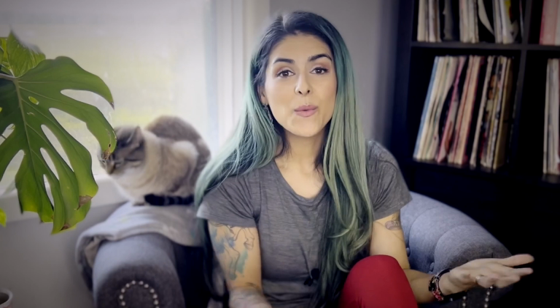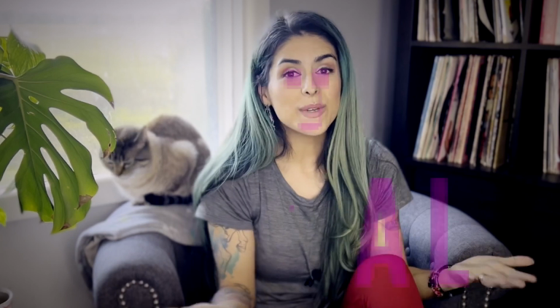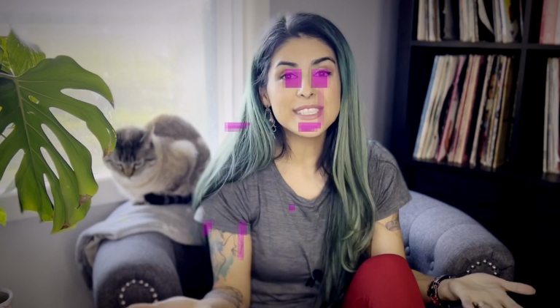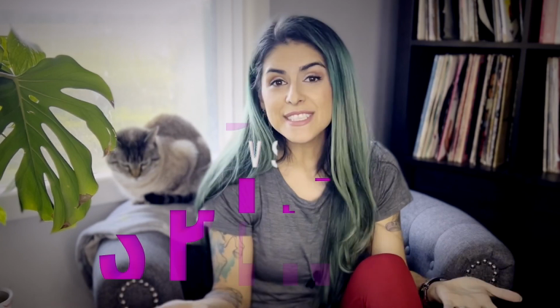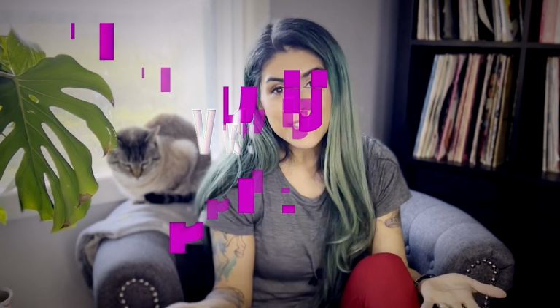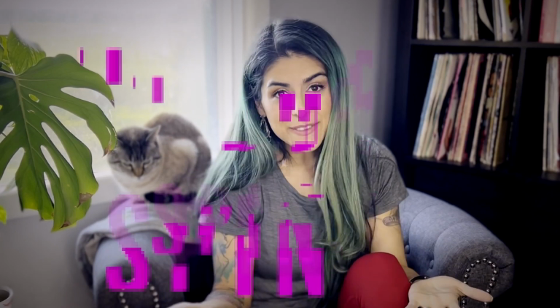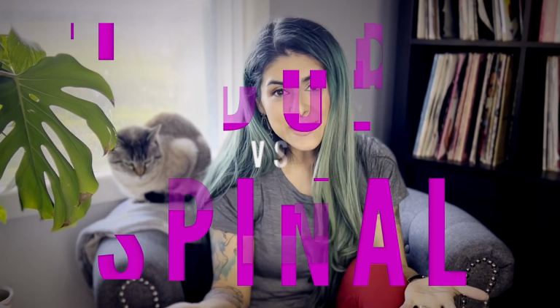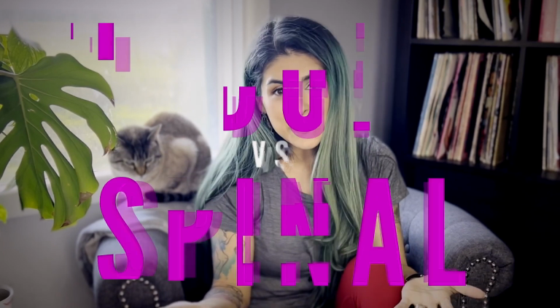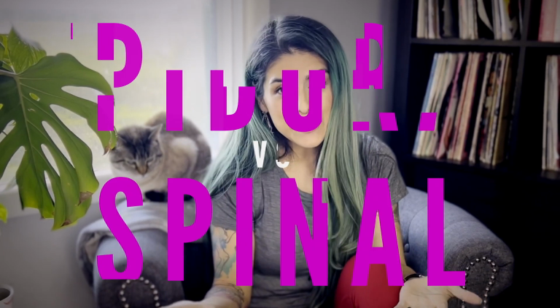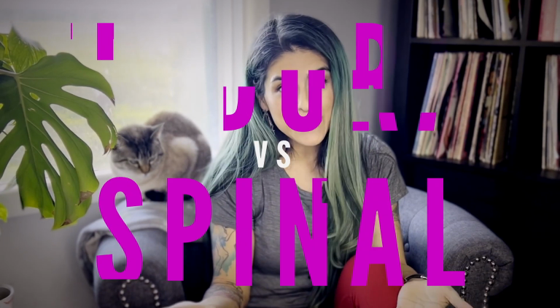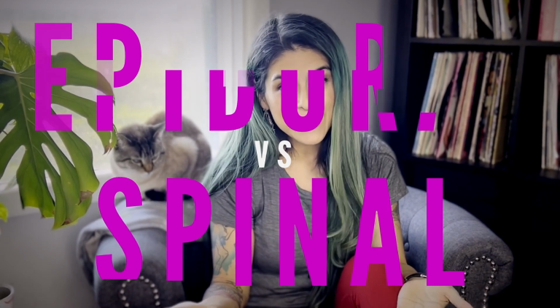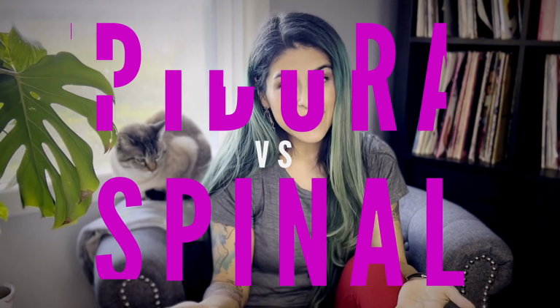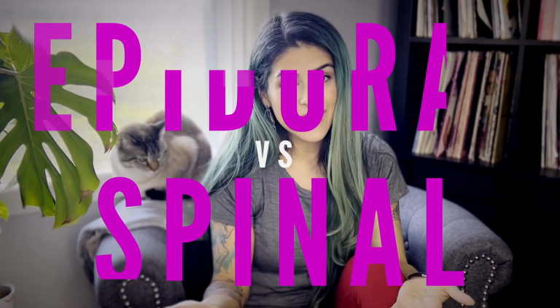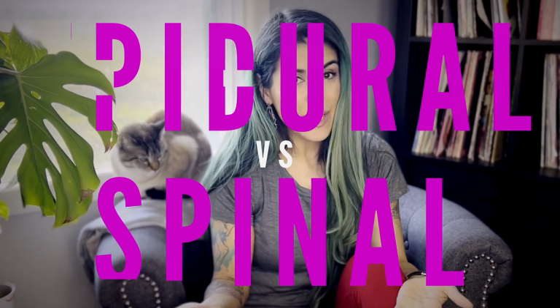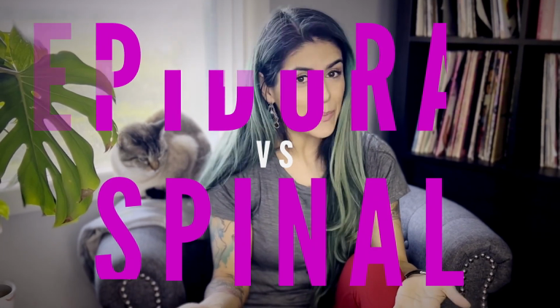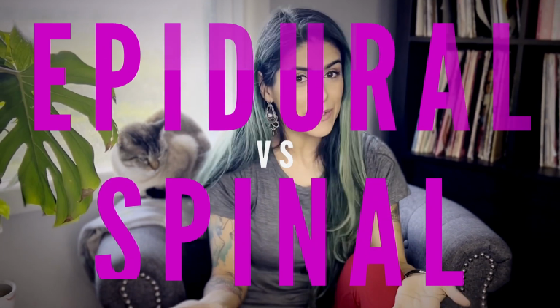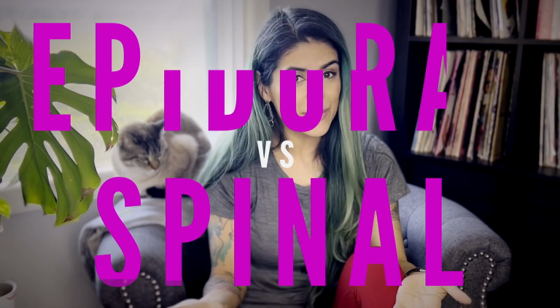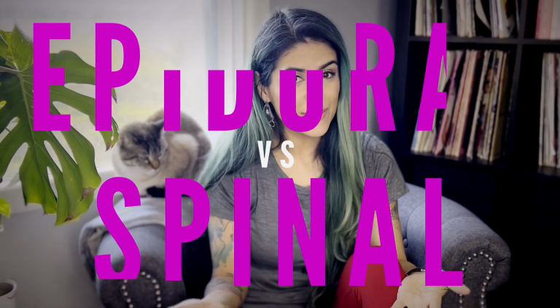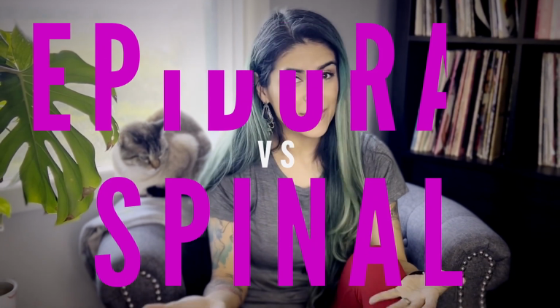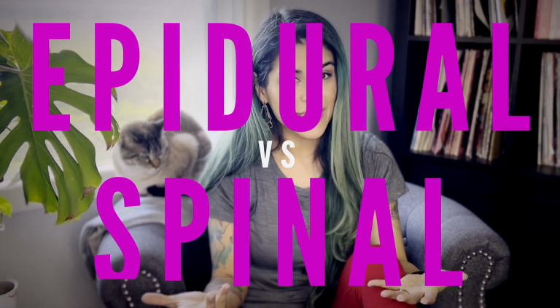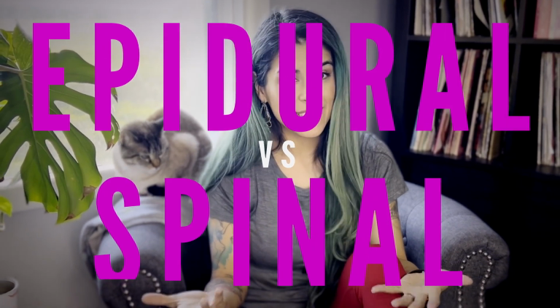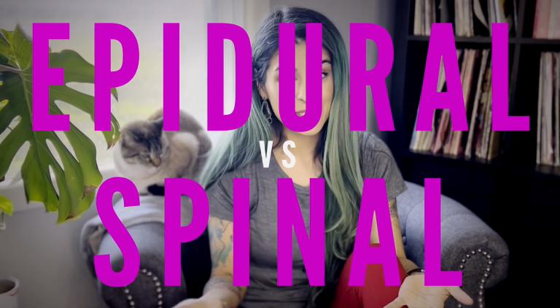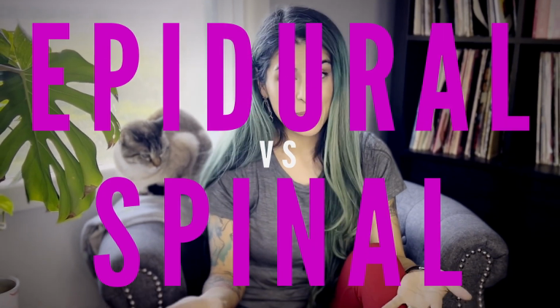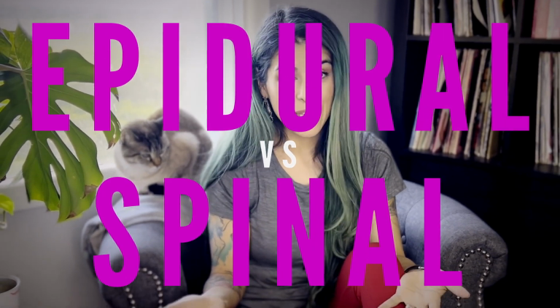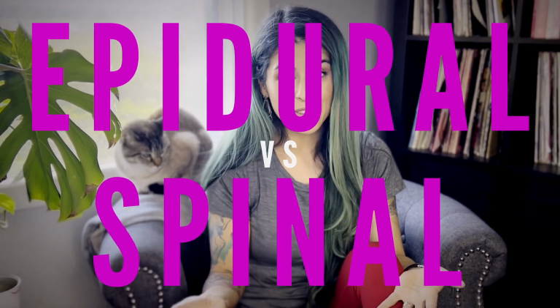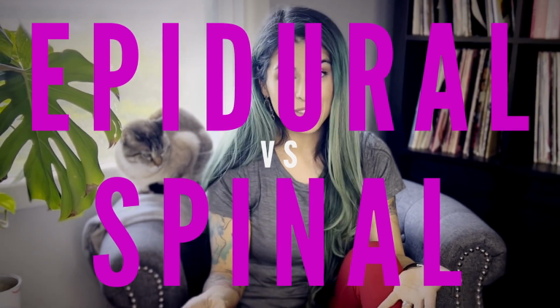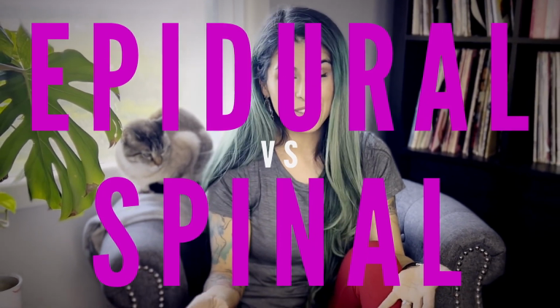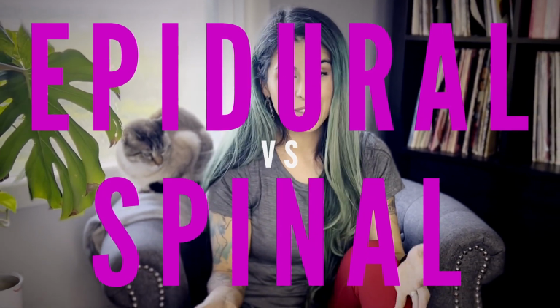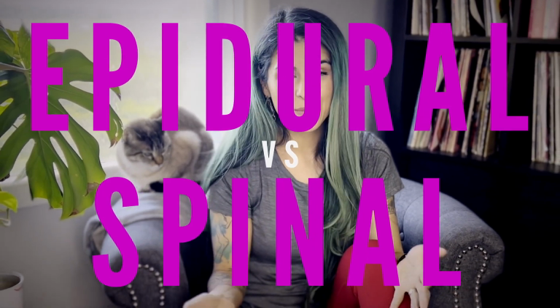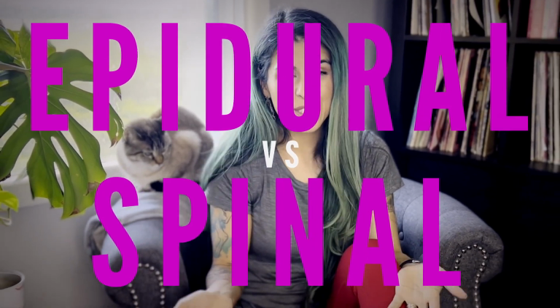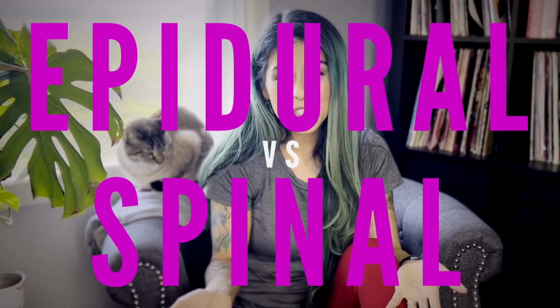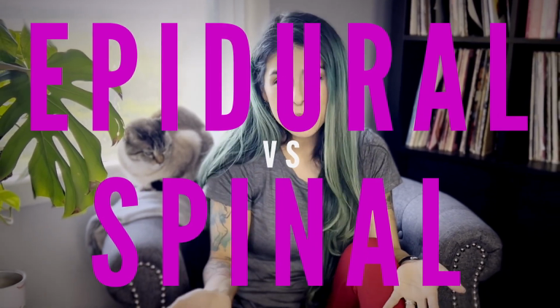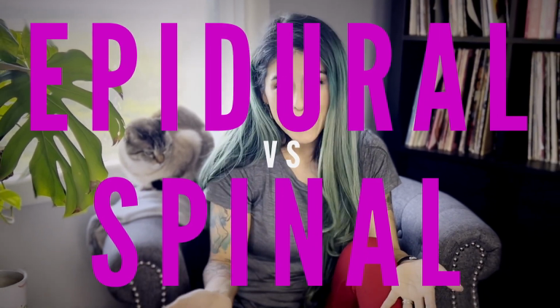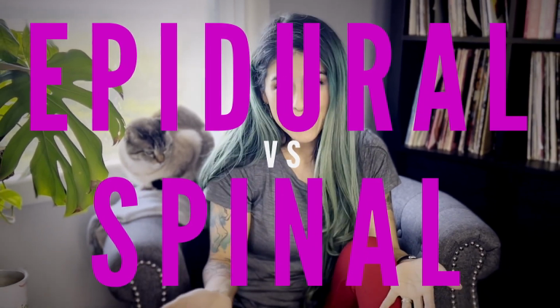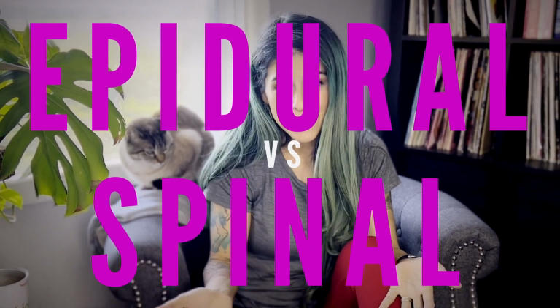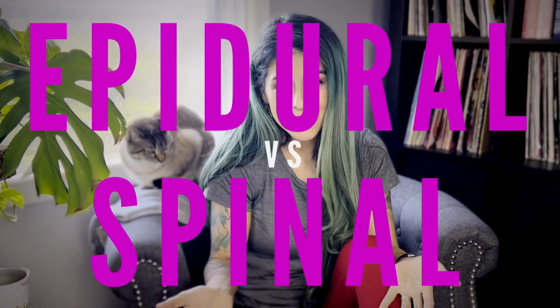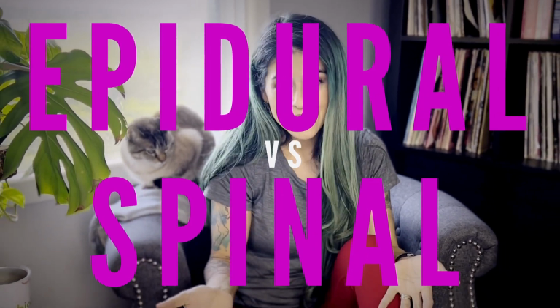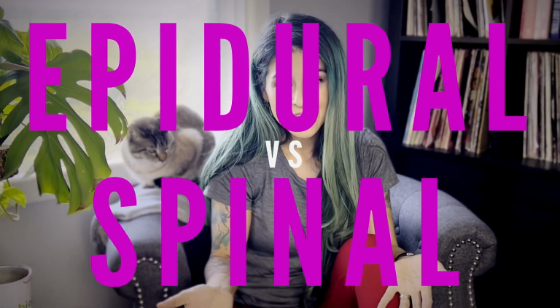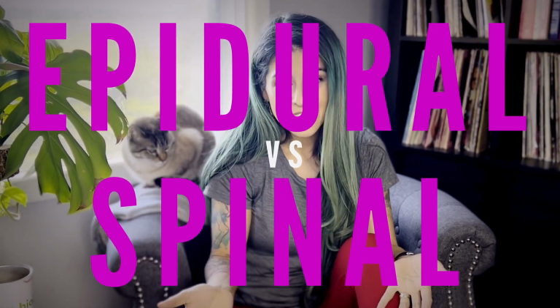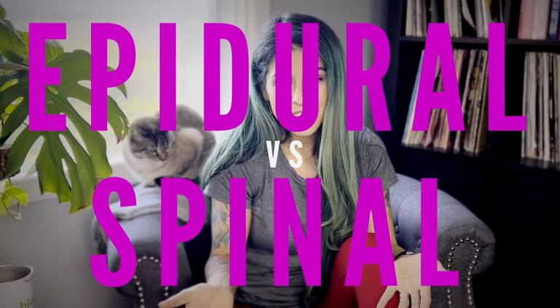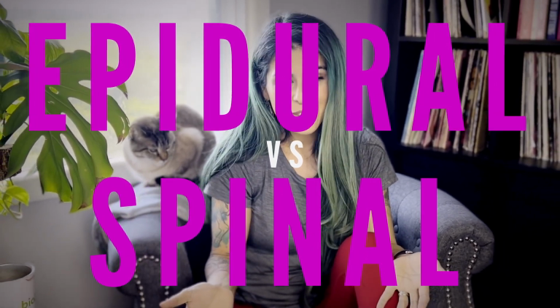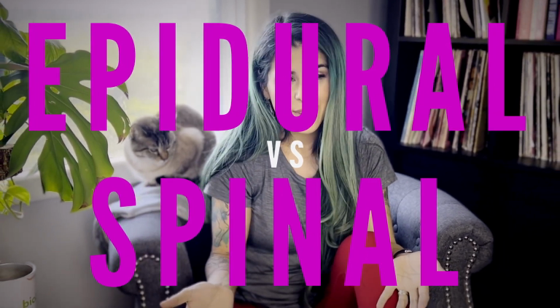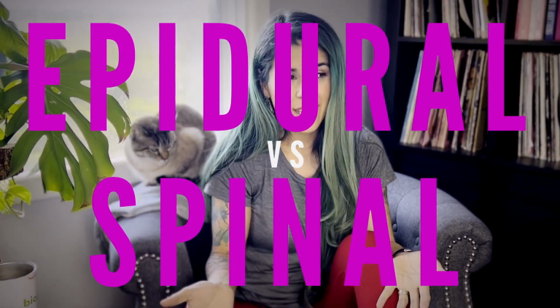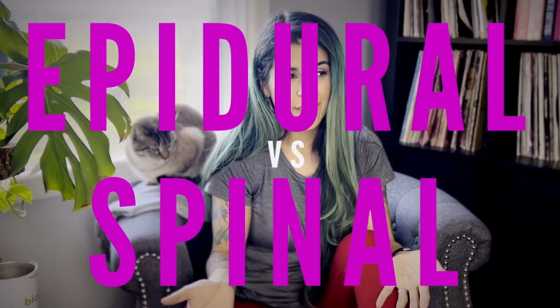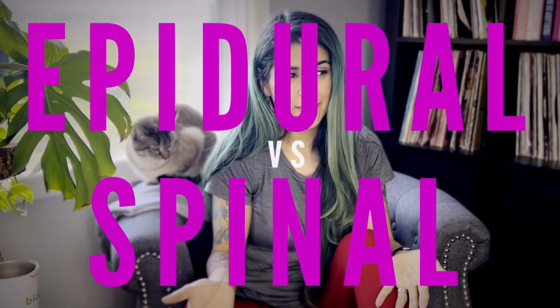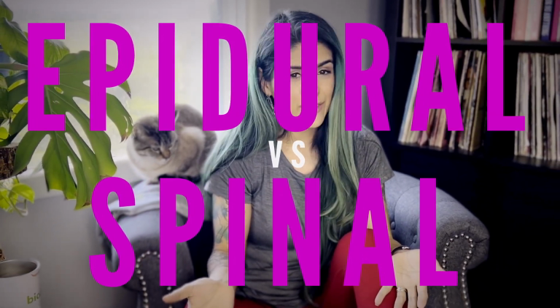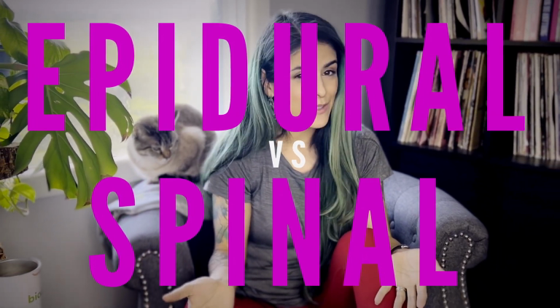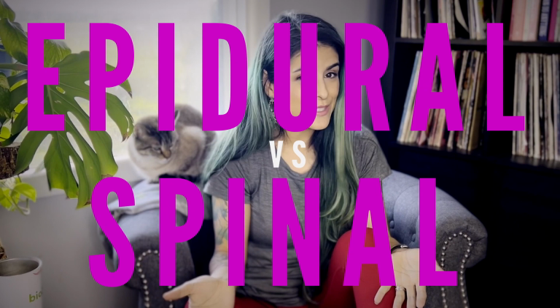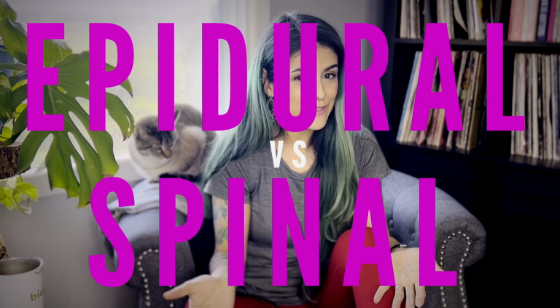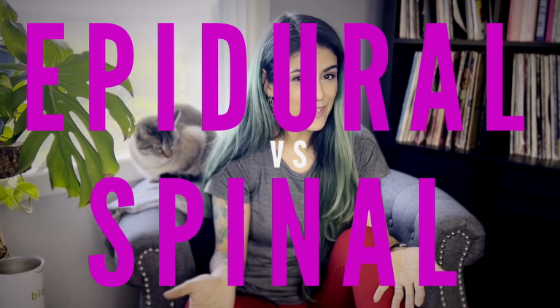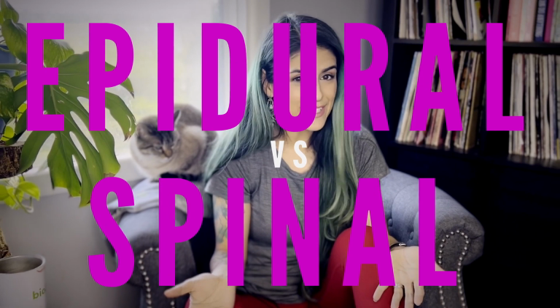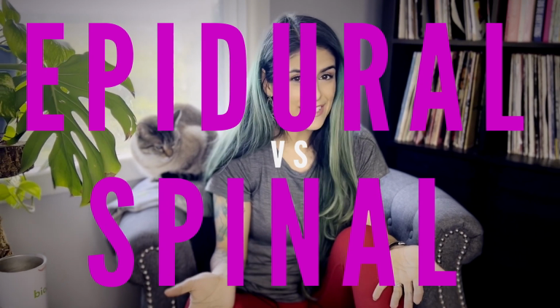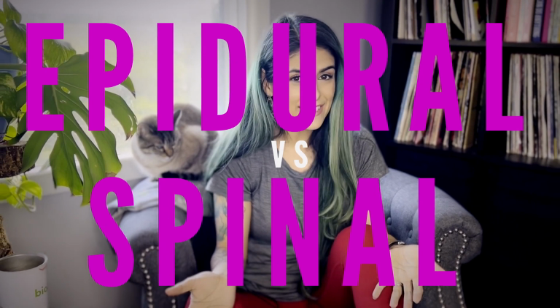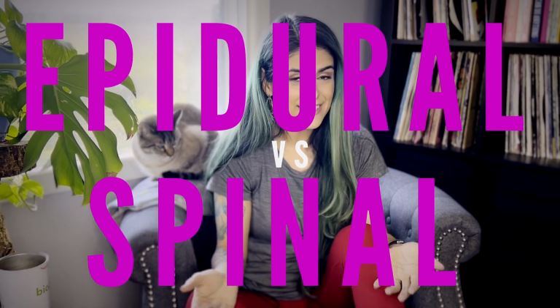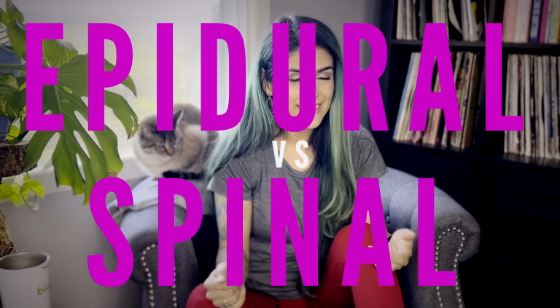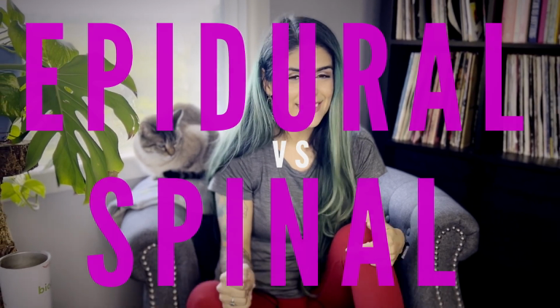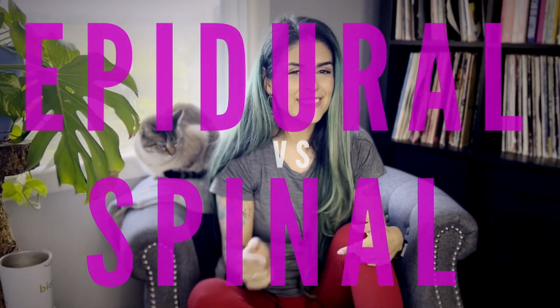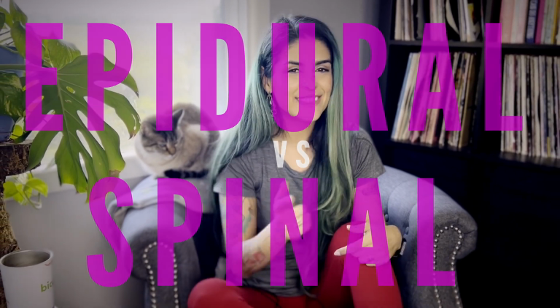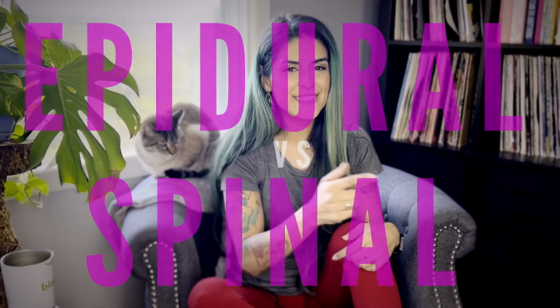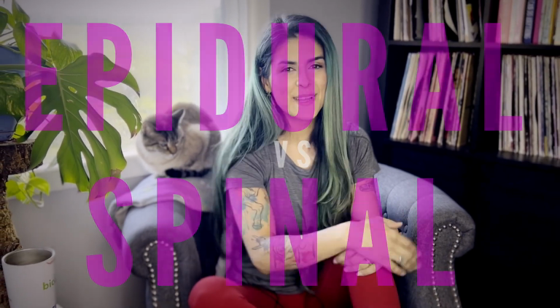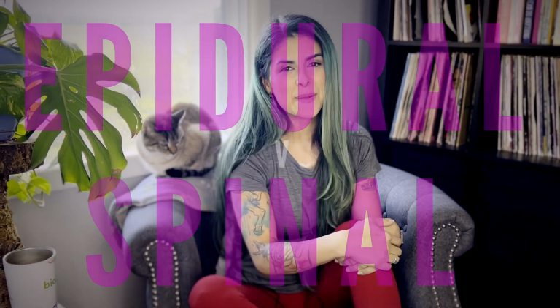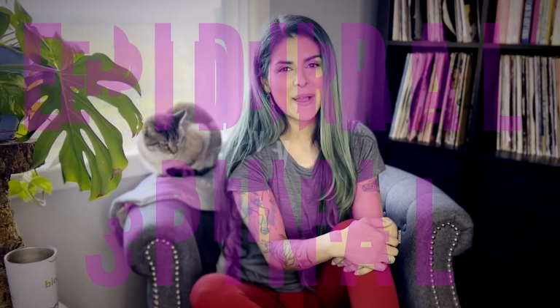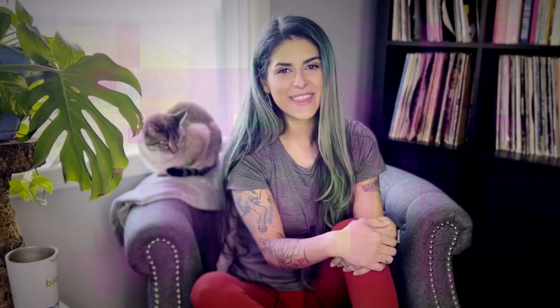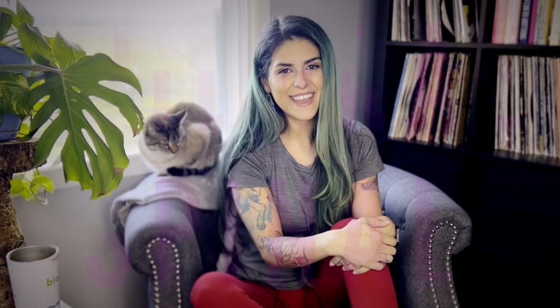What's the difference between an epidural and a spinal? Which is better? Do they feel different? Let's talk about that.